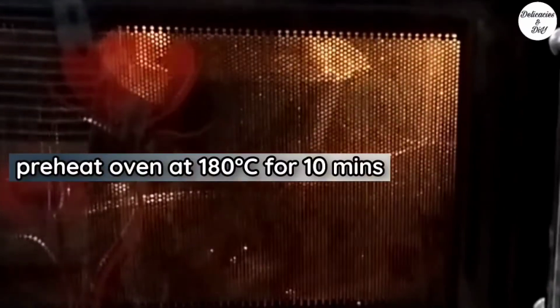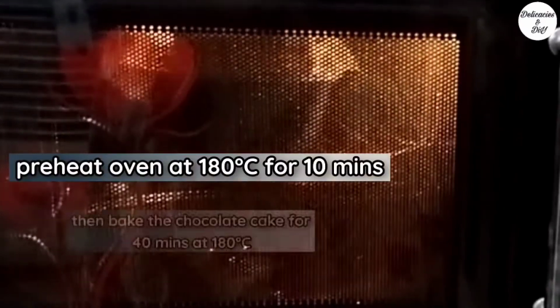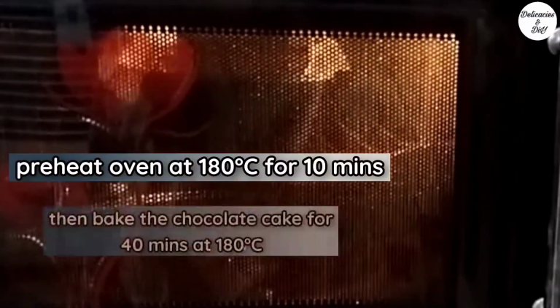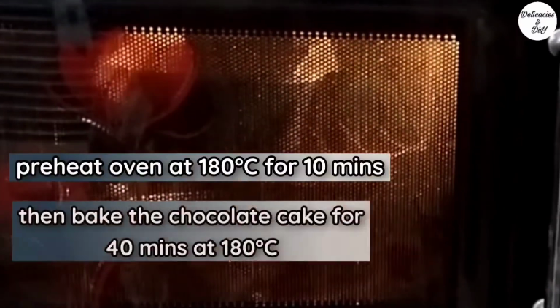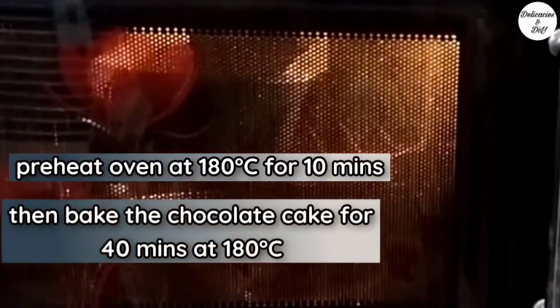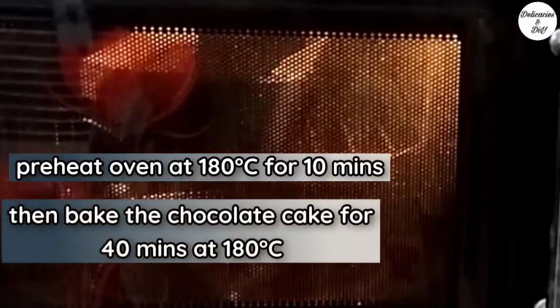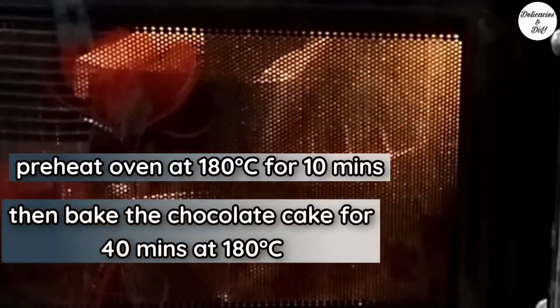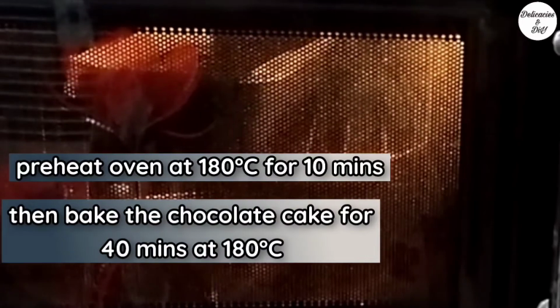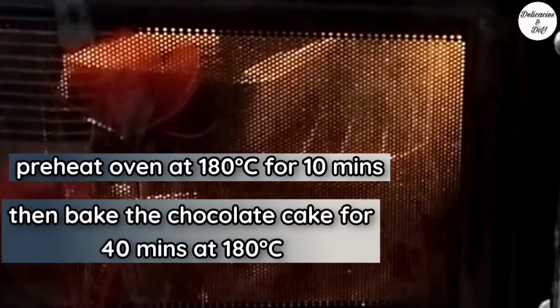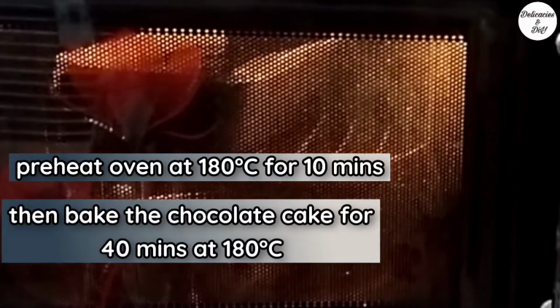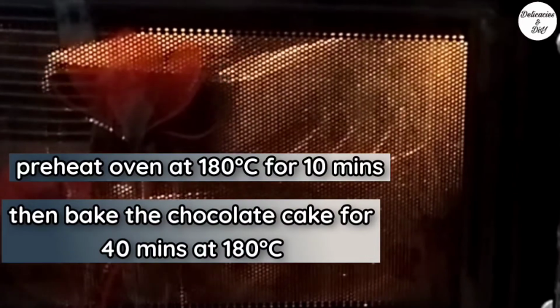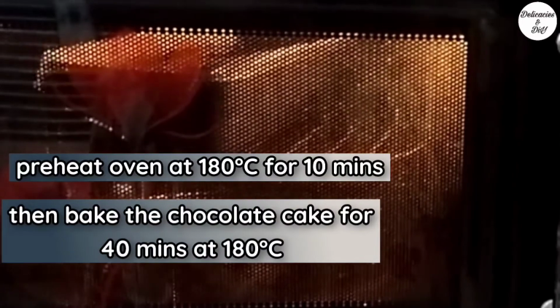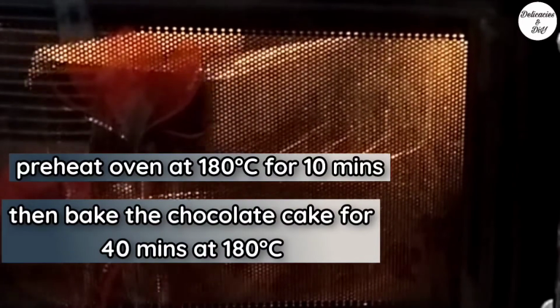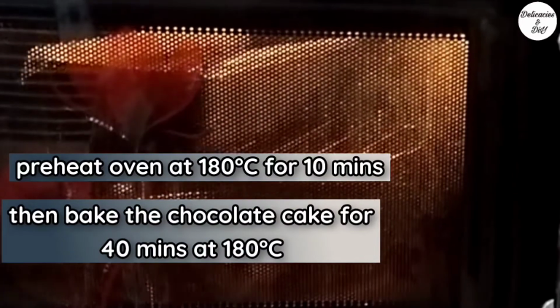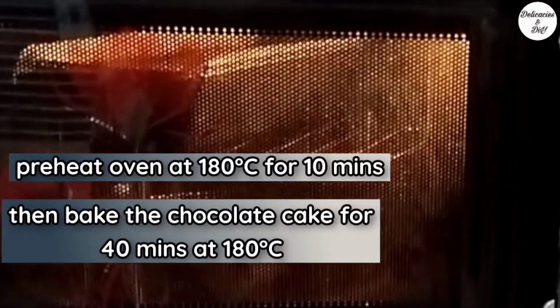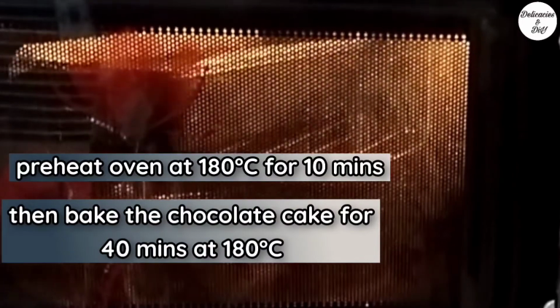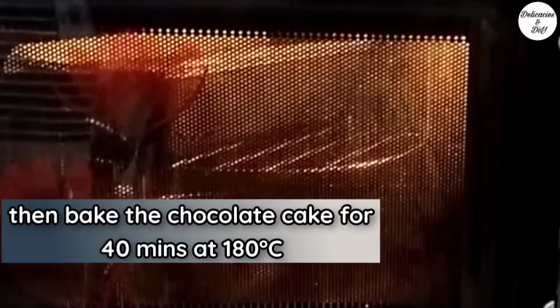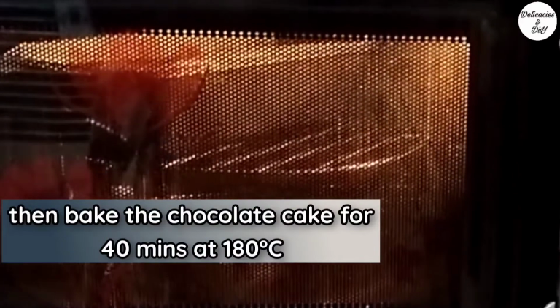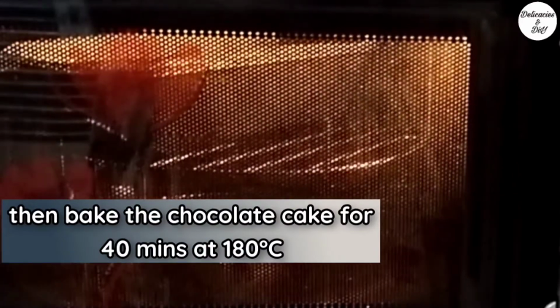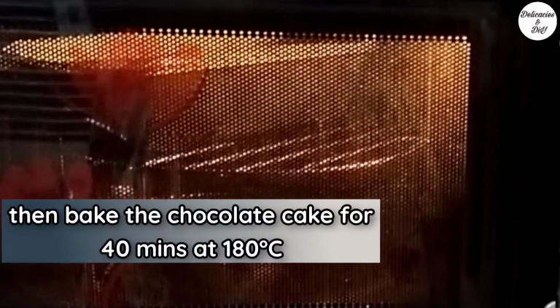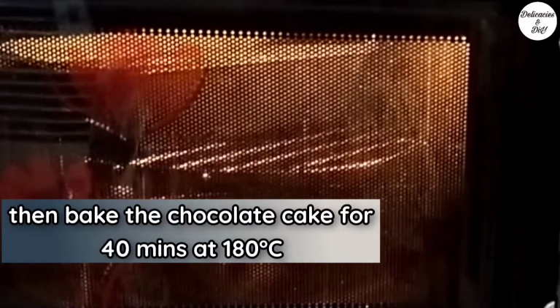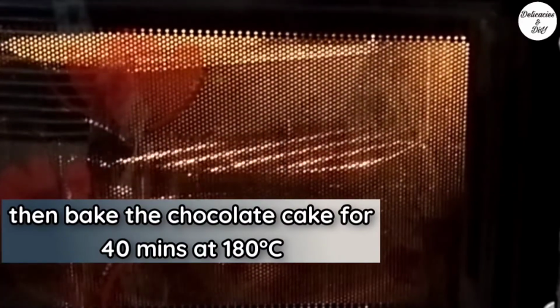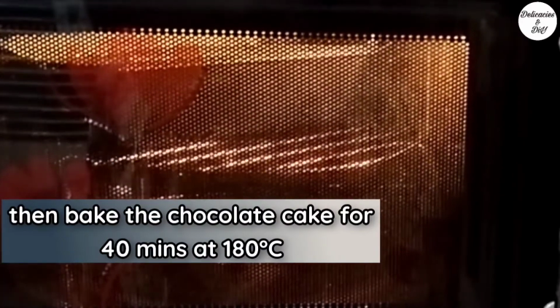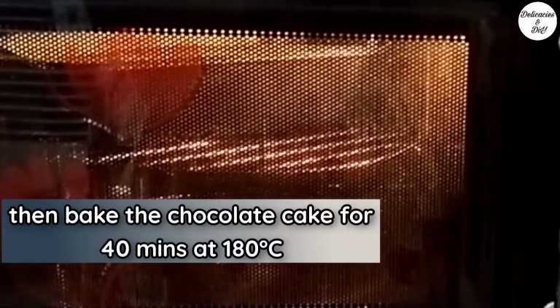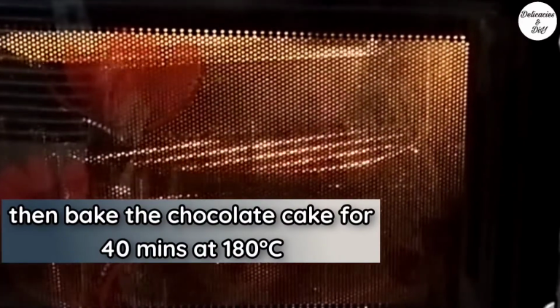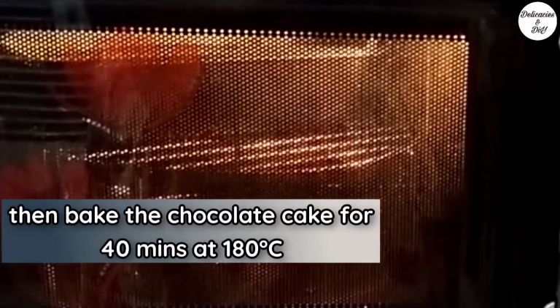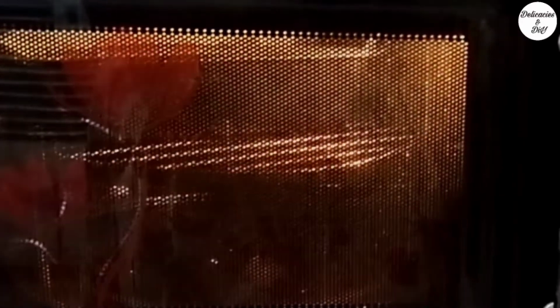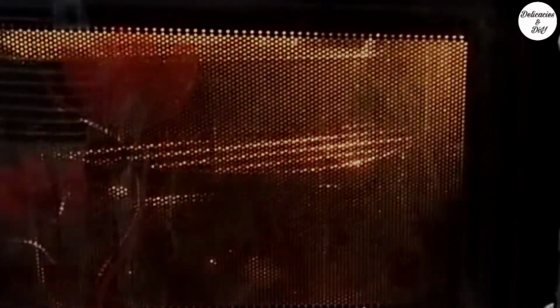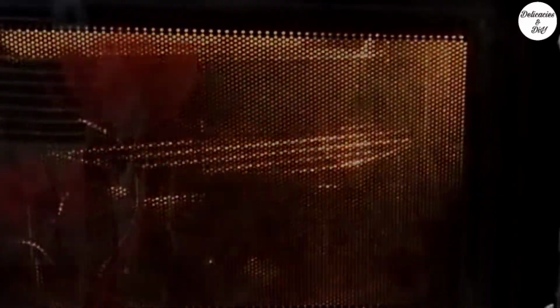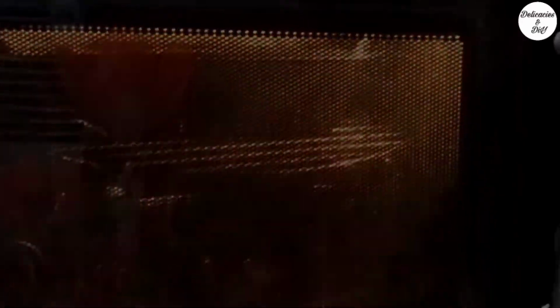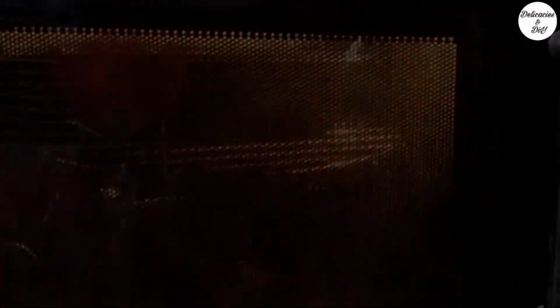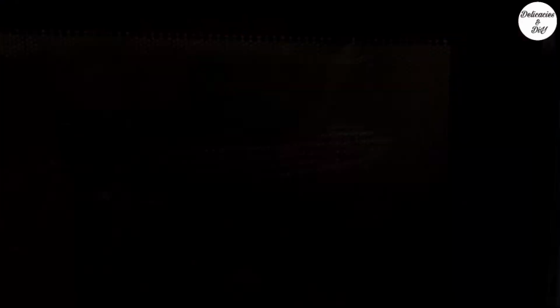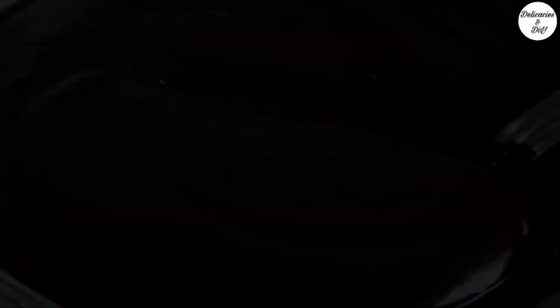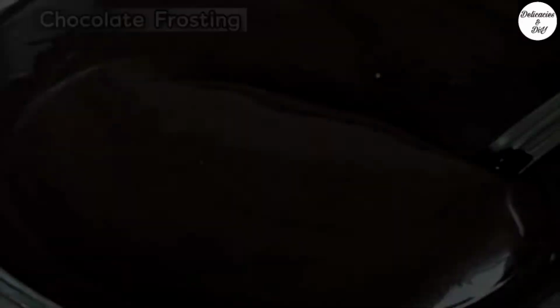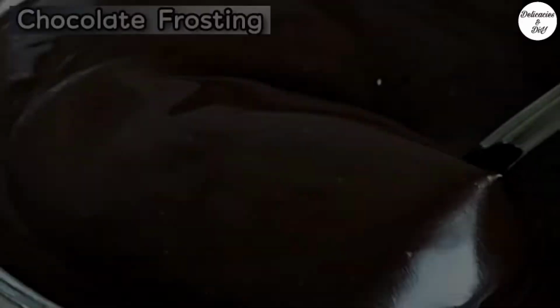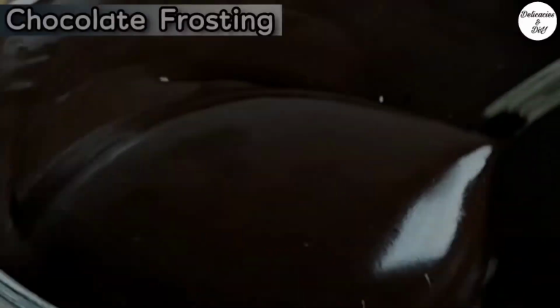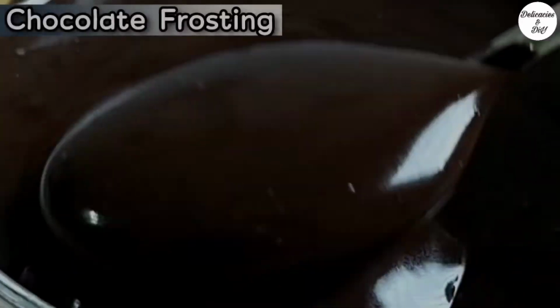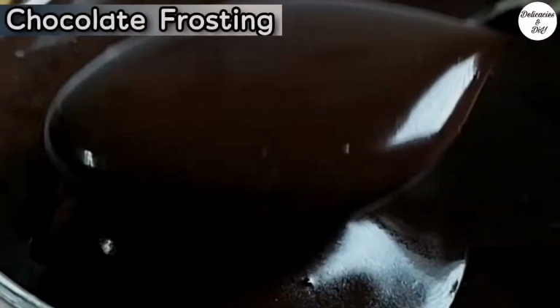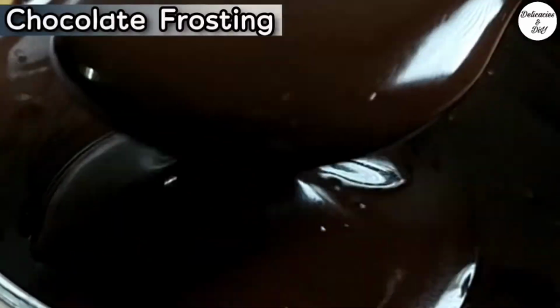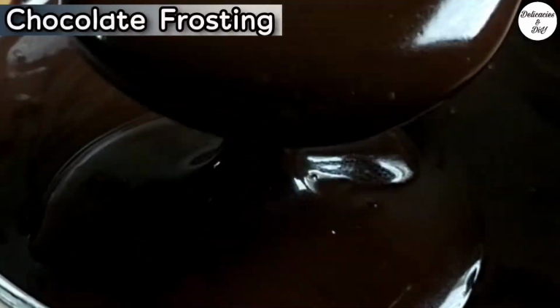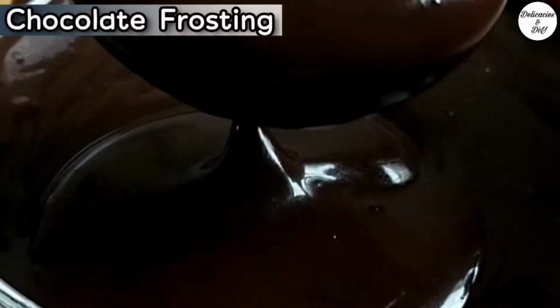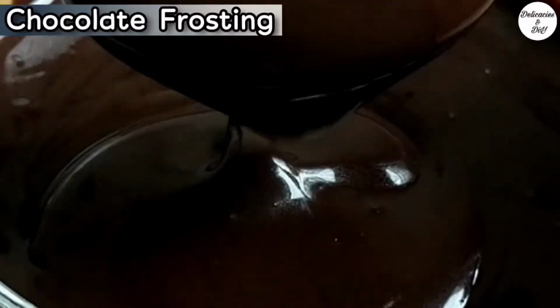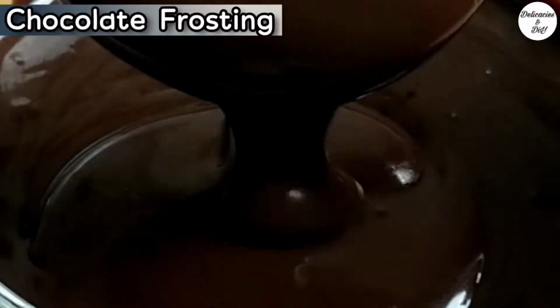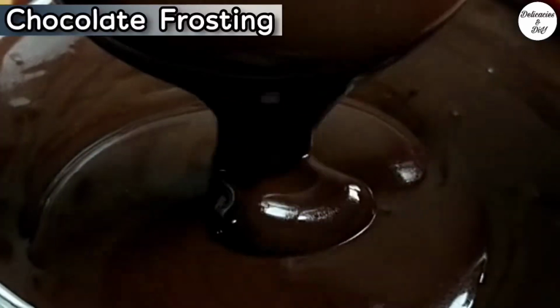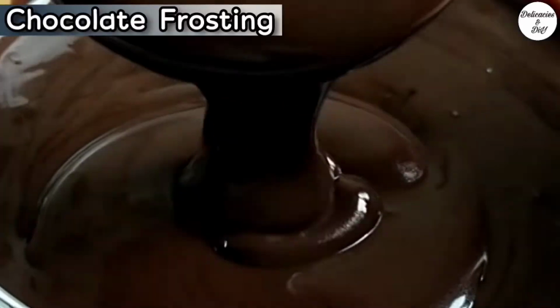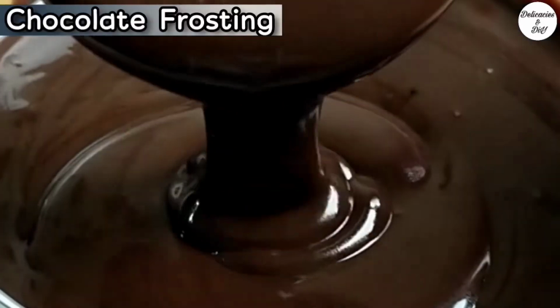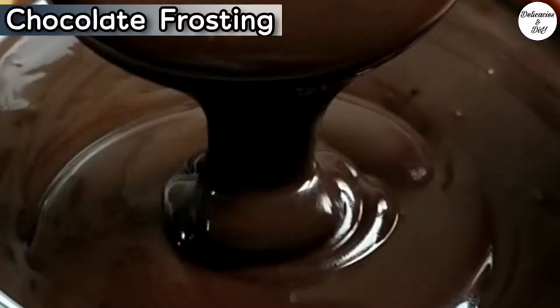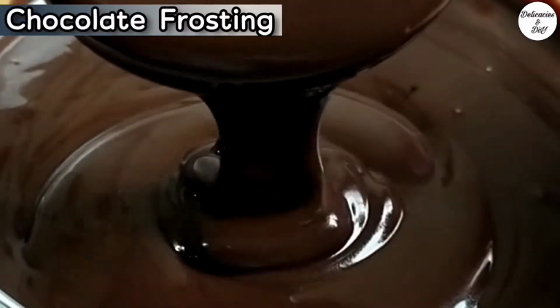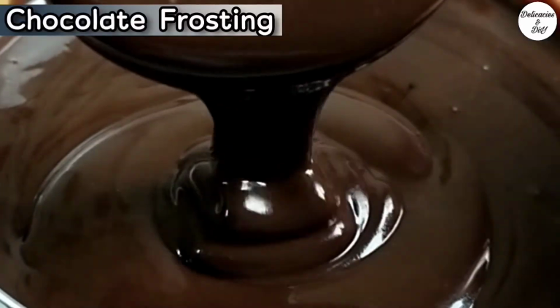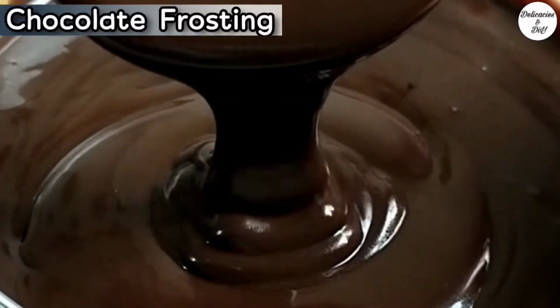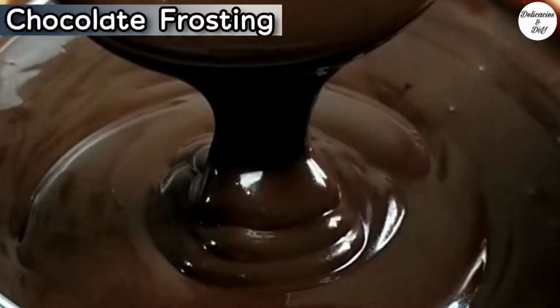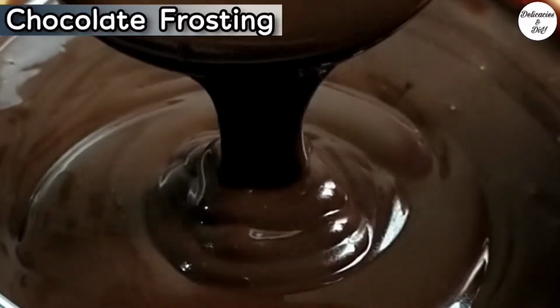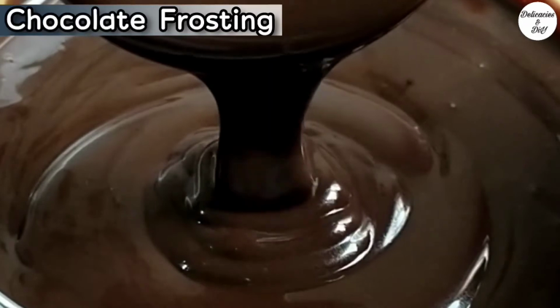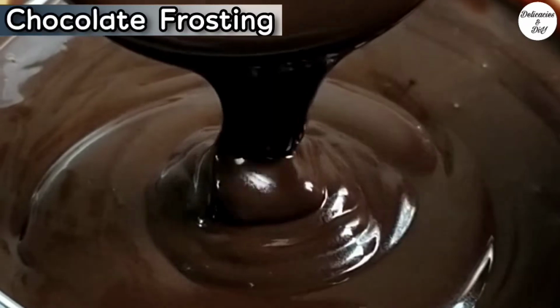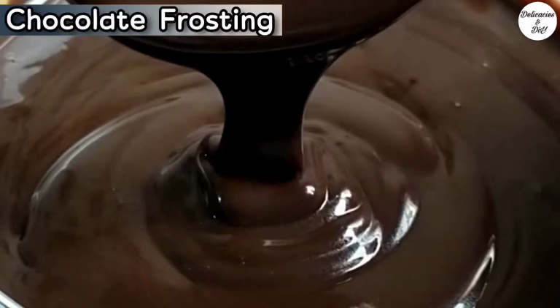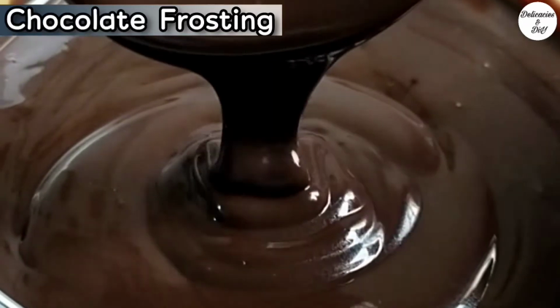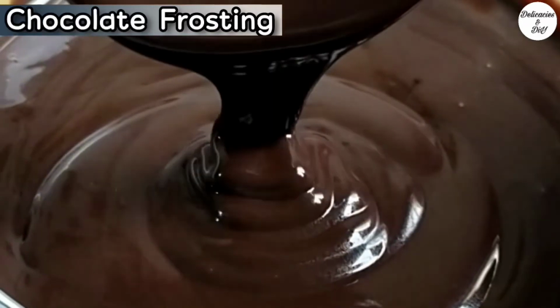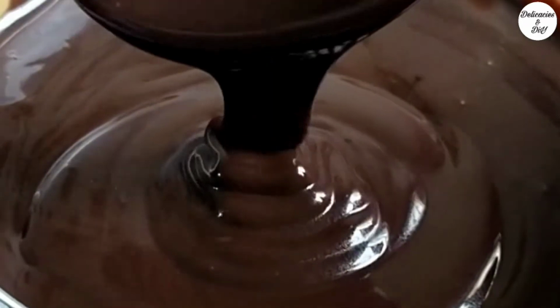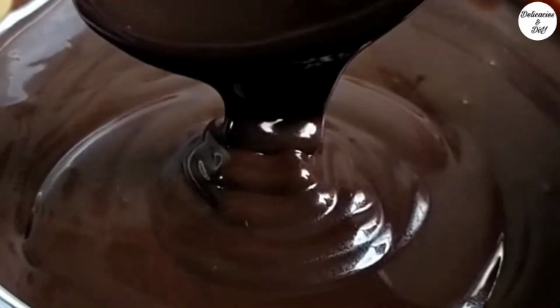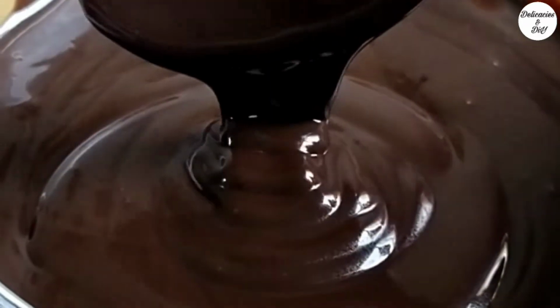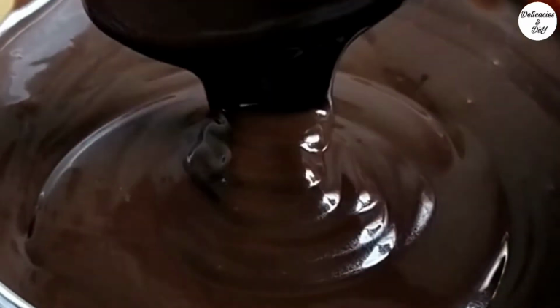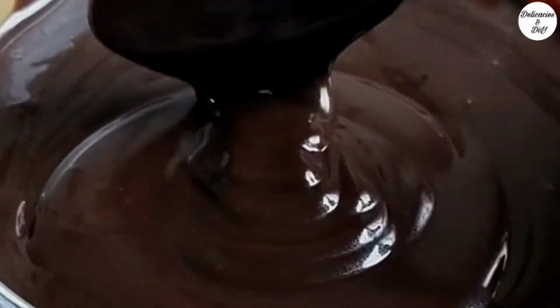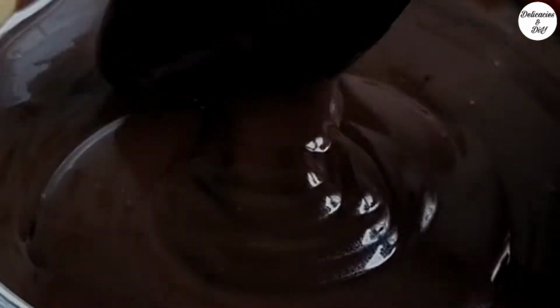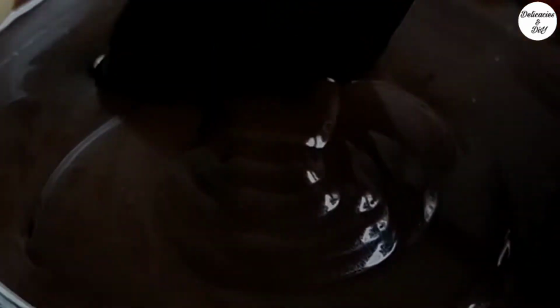Bake the chocolate cake as per the instructions given on the screen. Meanwhile, let's prepare a quick chocolate frosting.